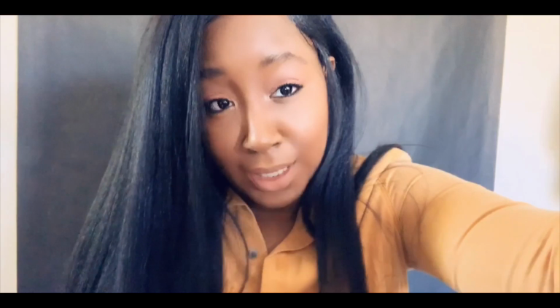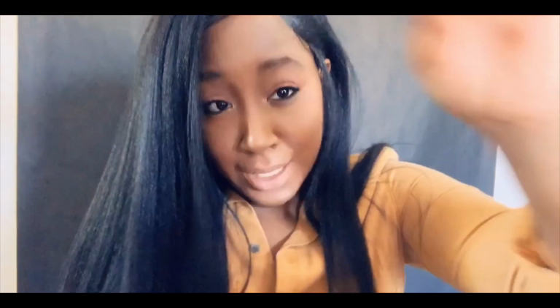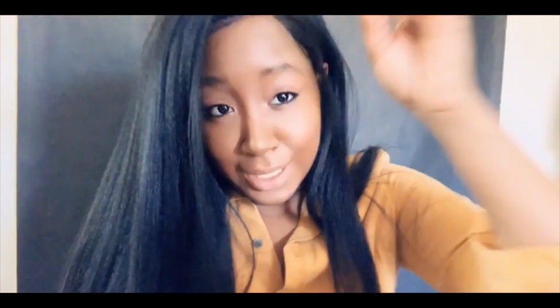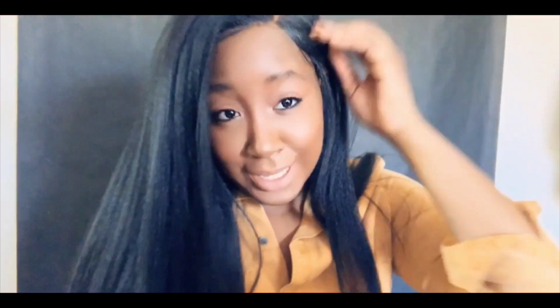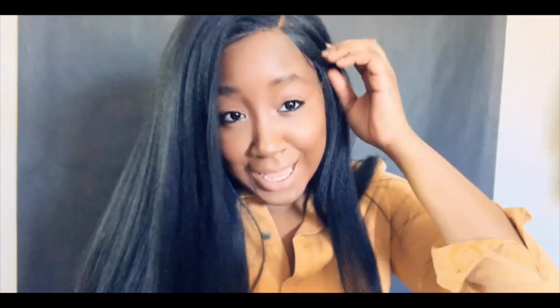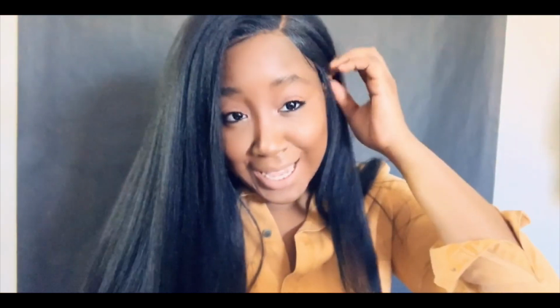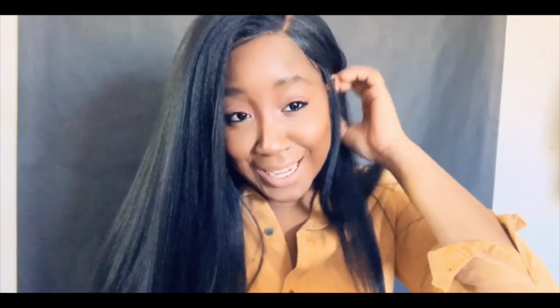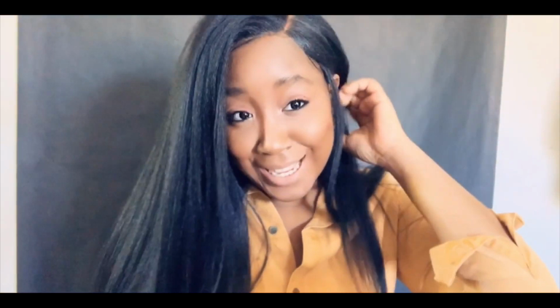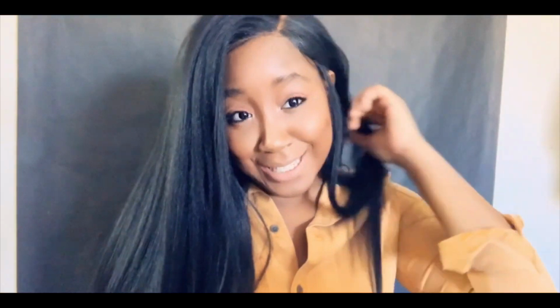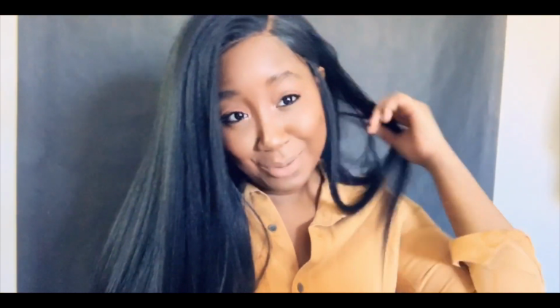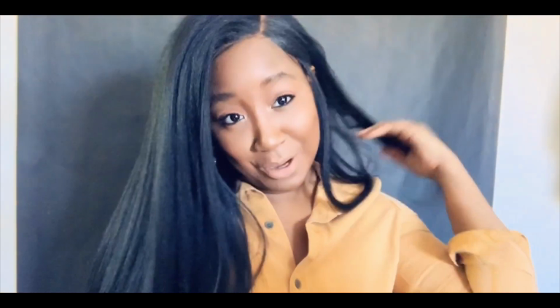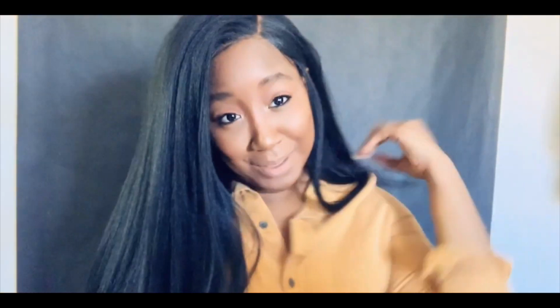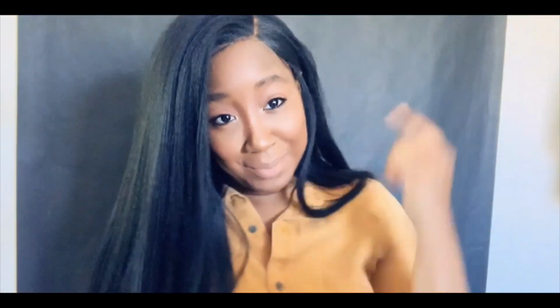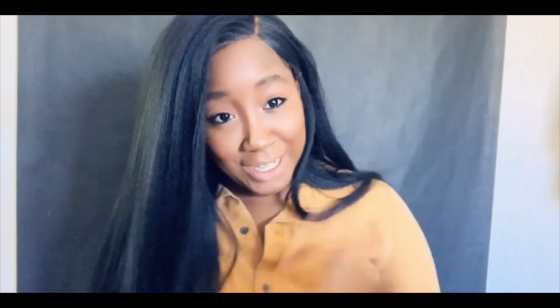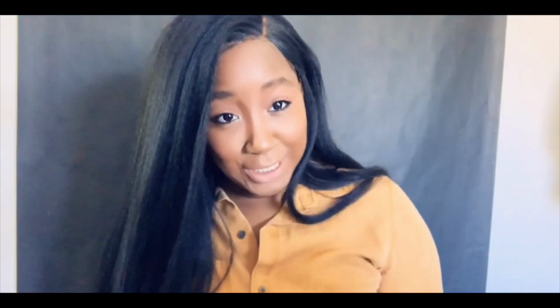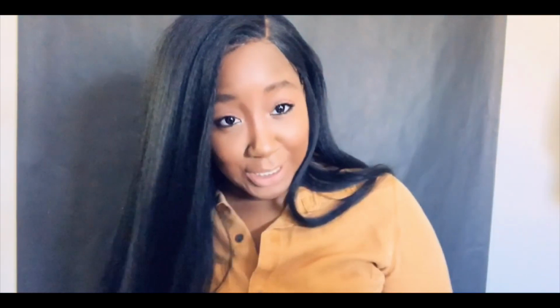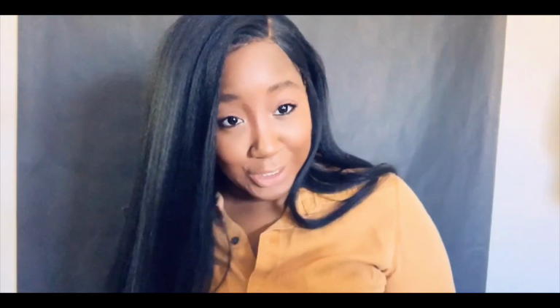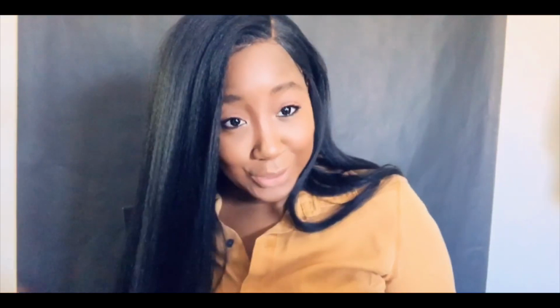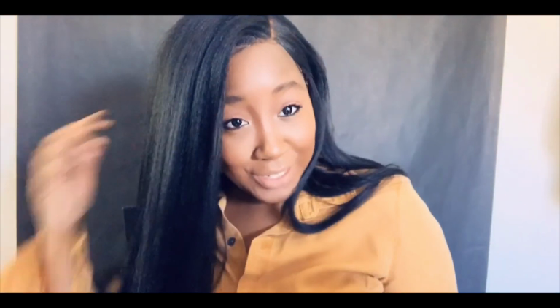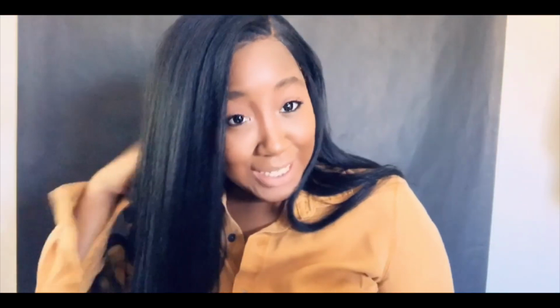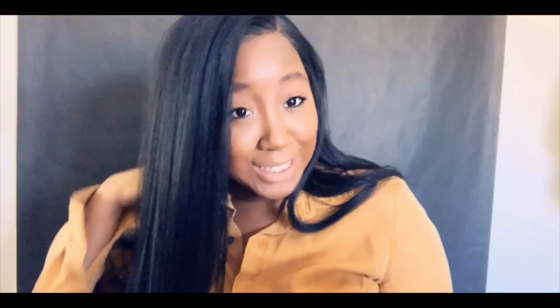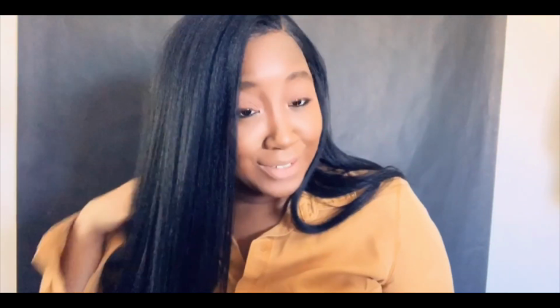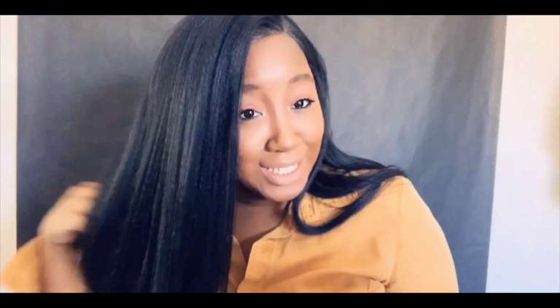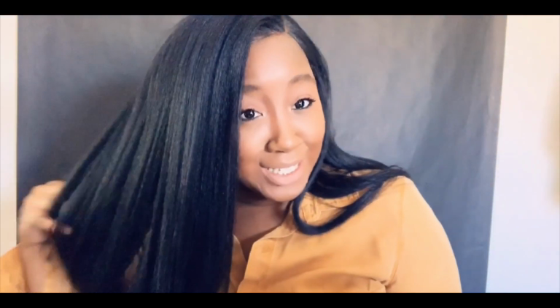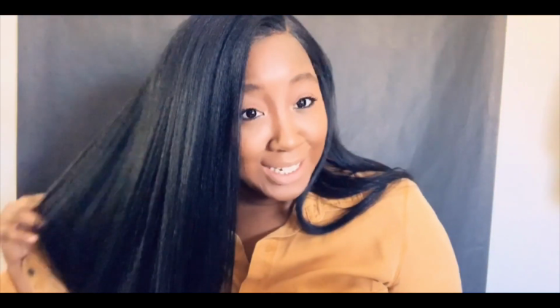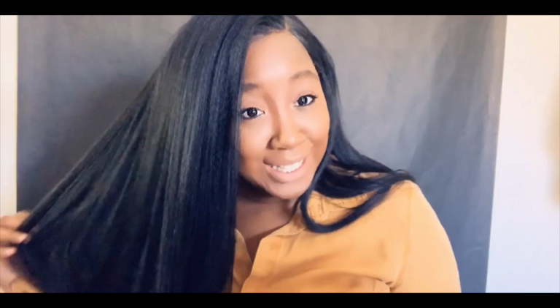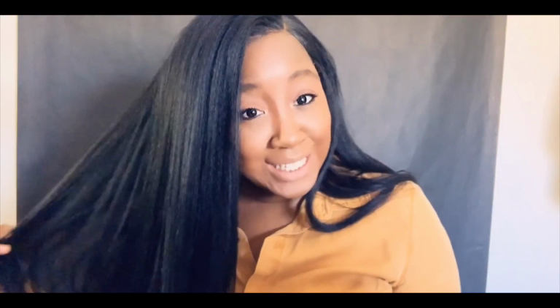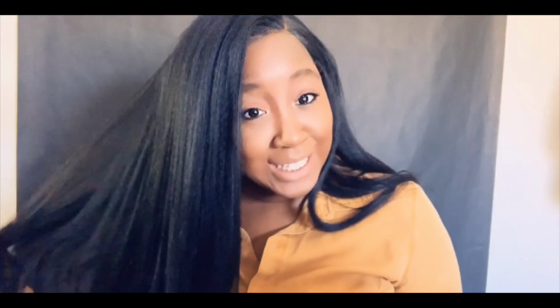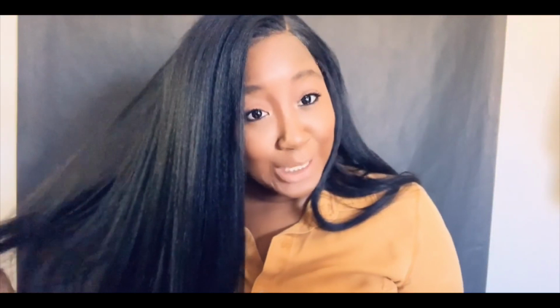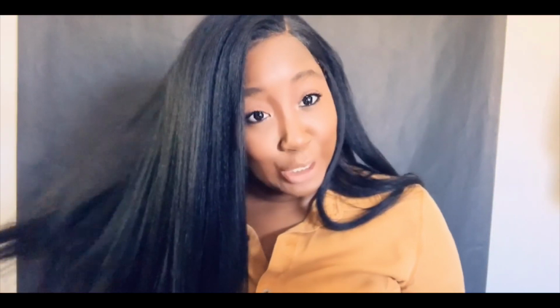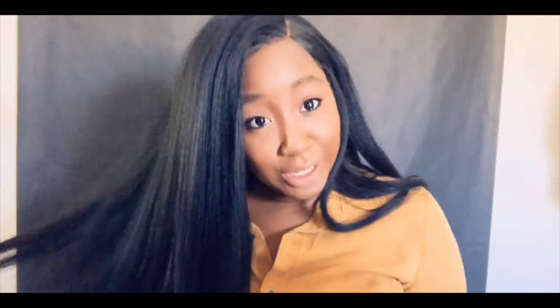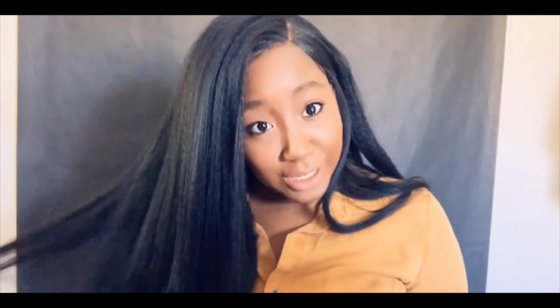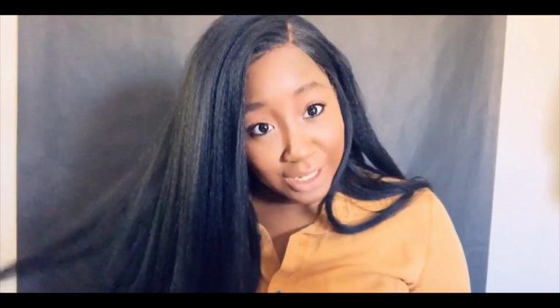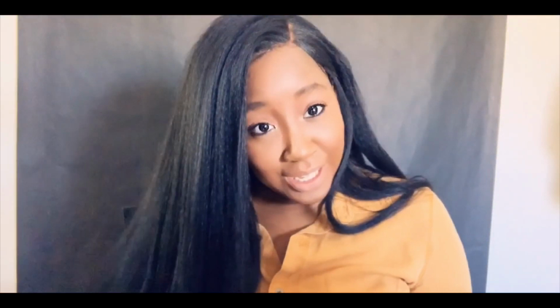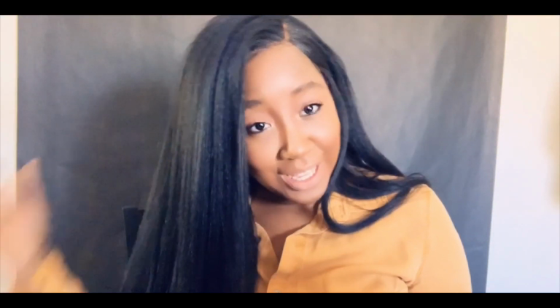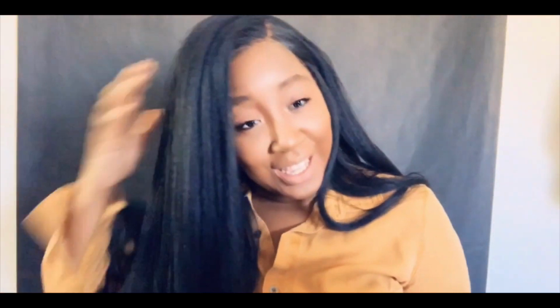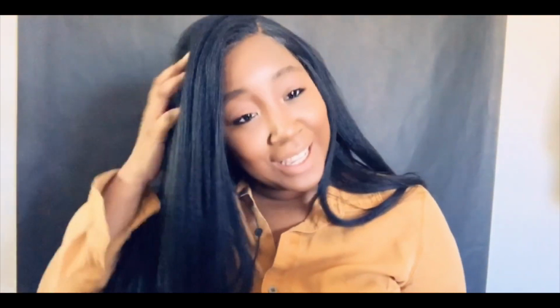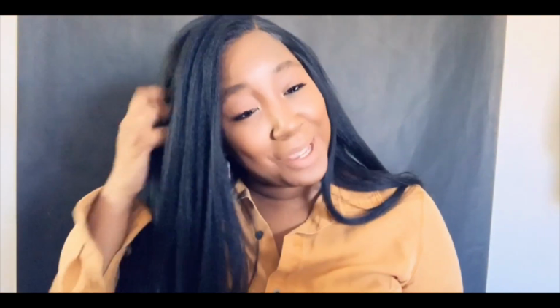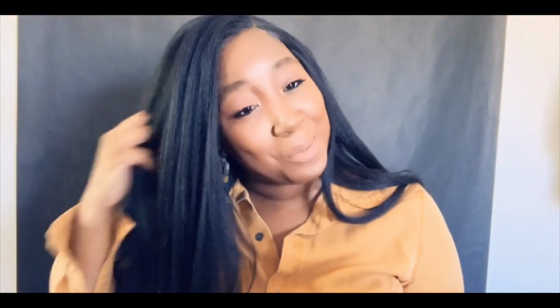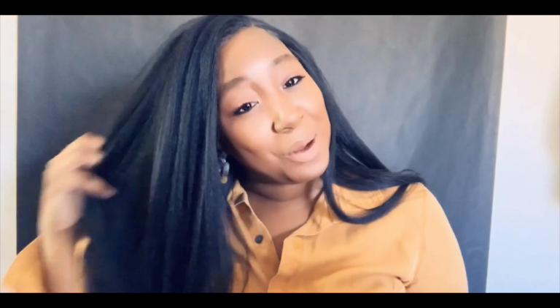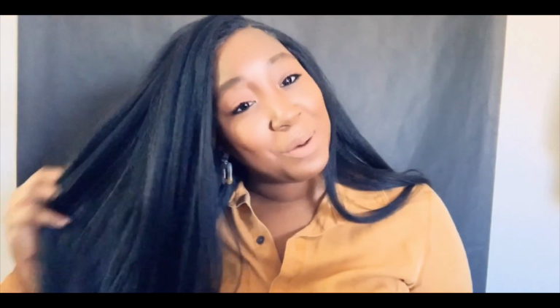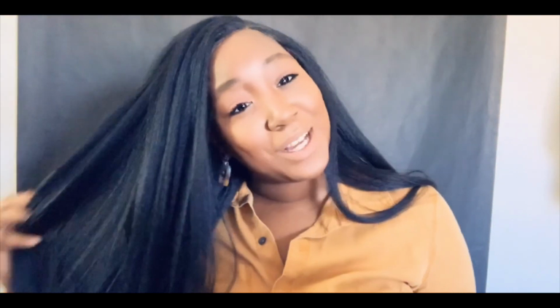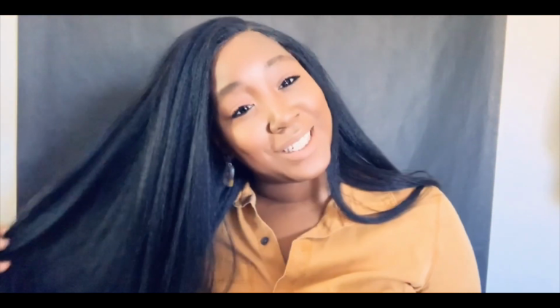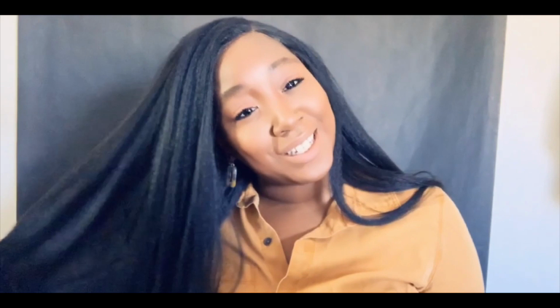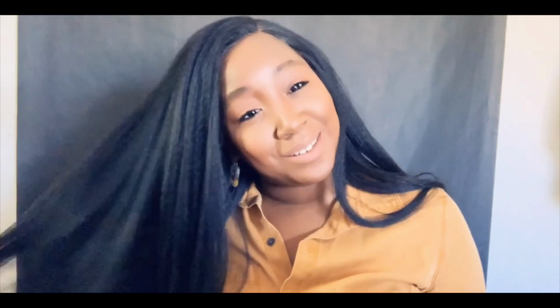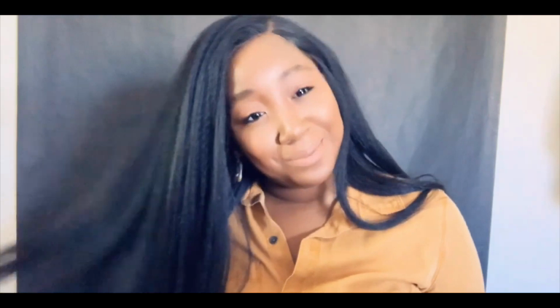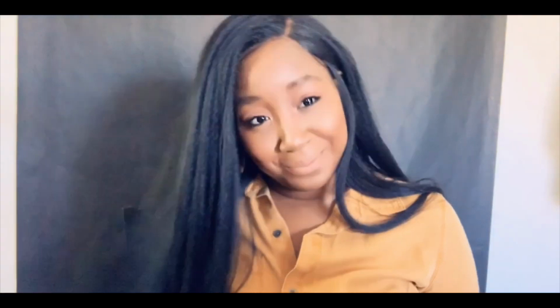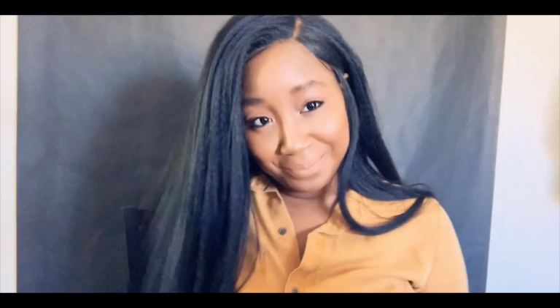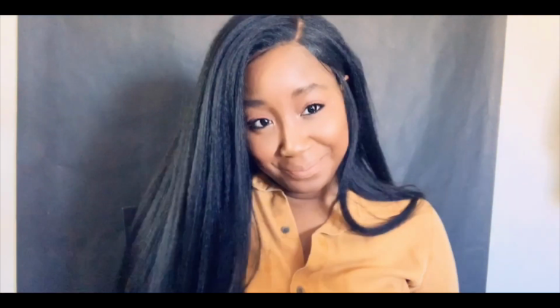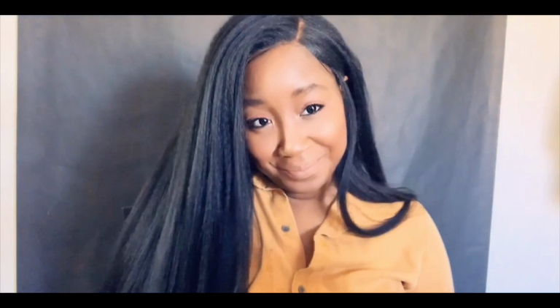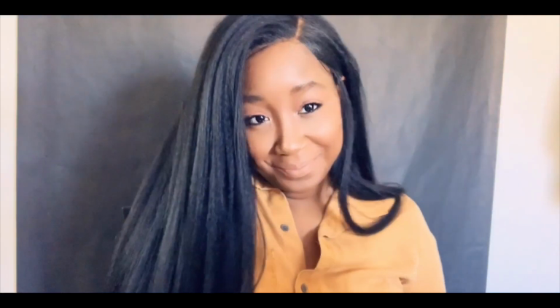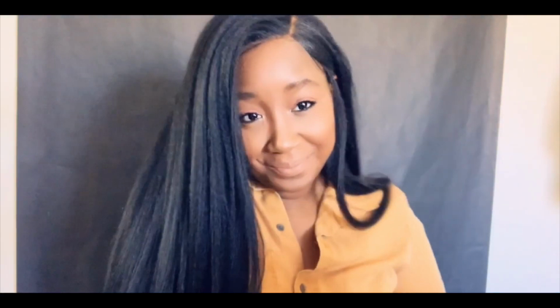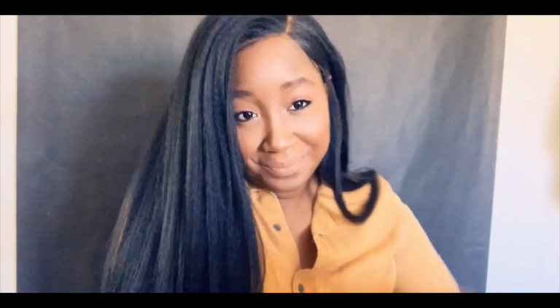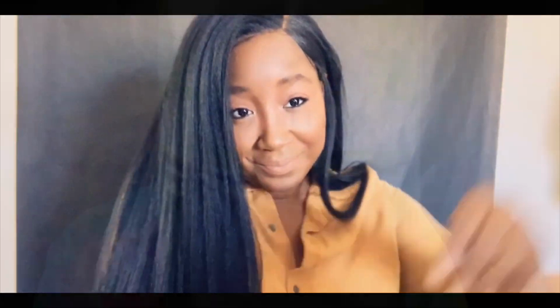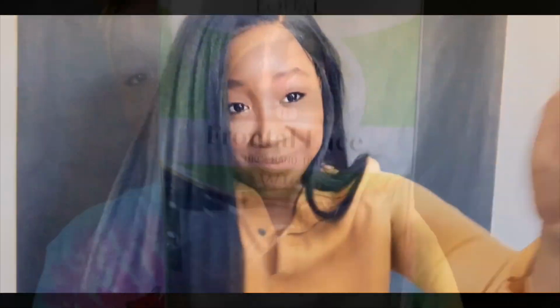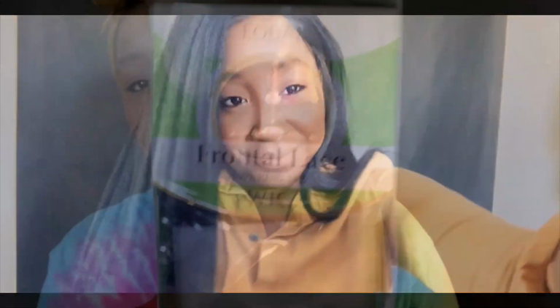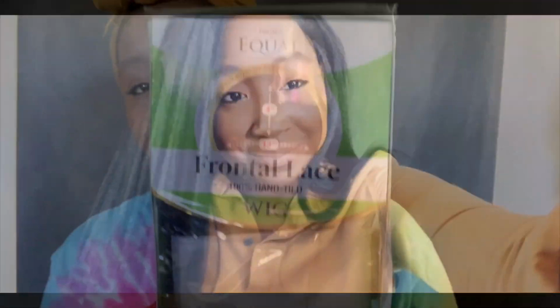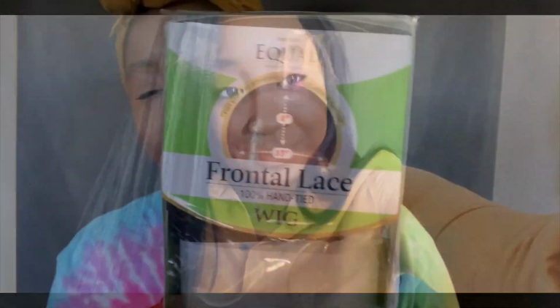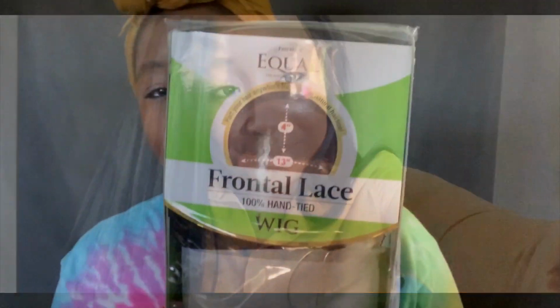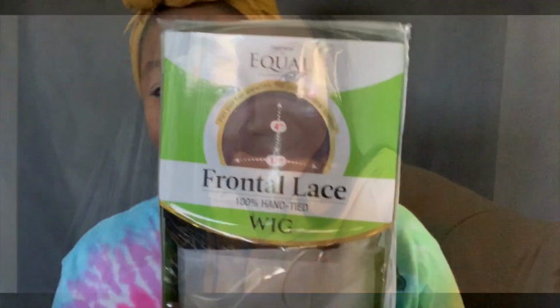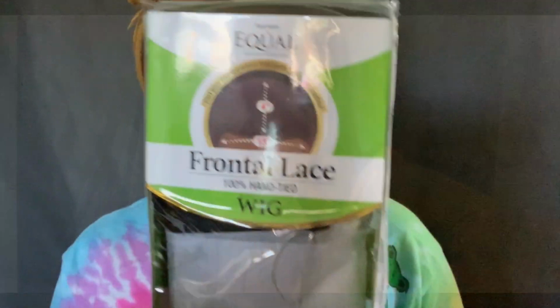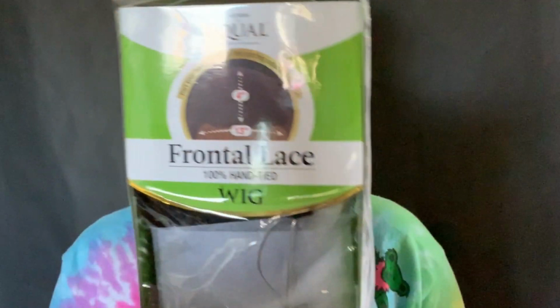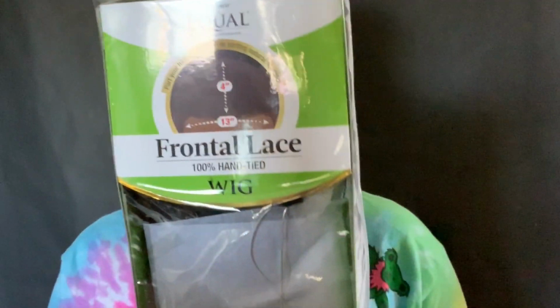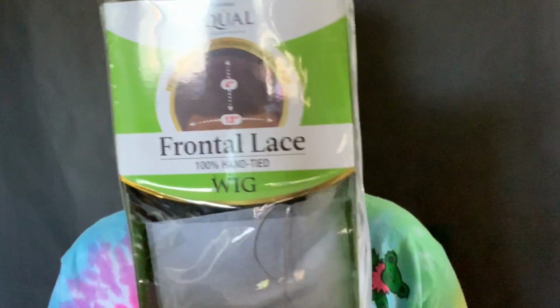Hi guys, welcome to my channel. If you're interested in this look, keep on watching. Hey,